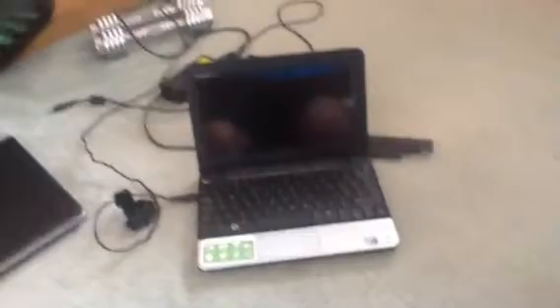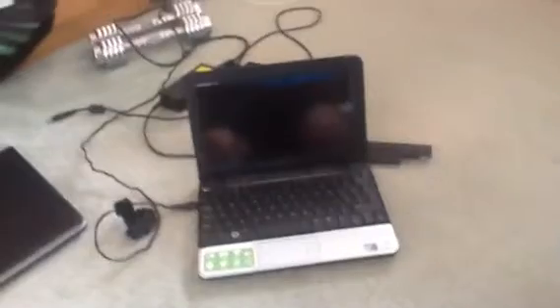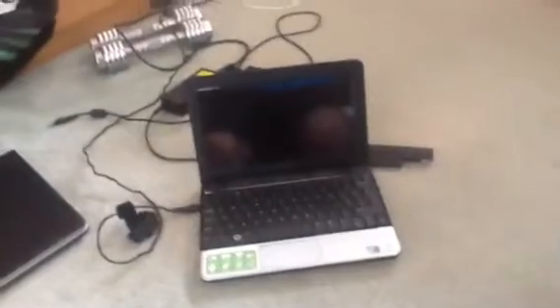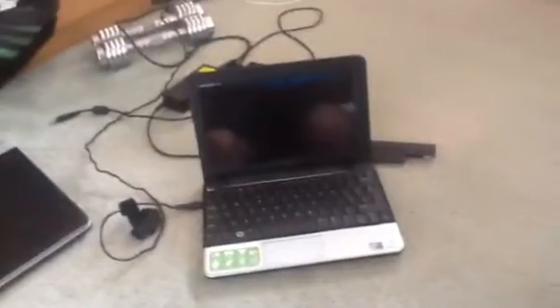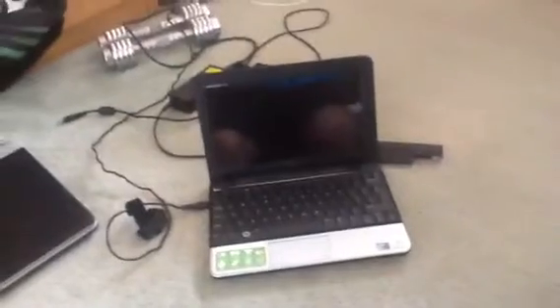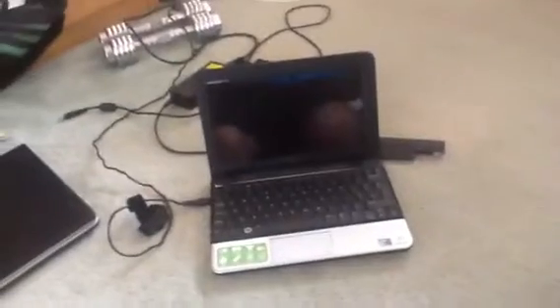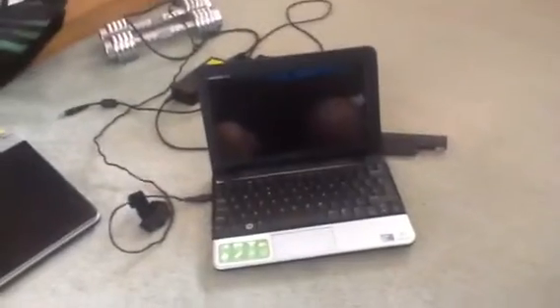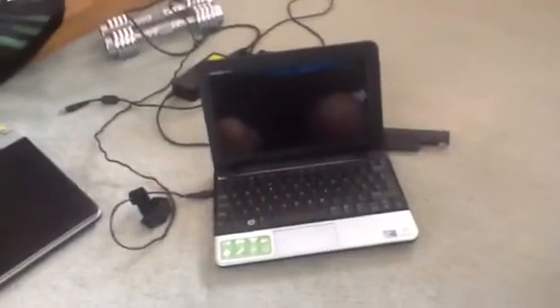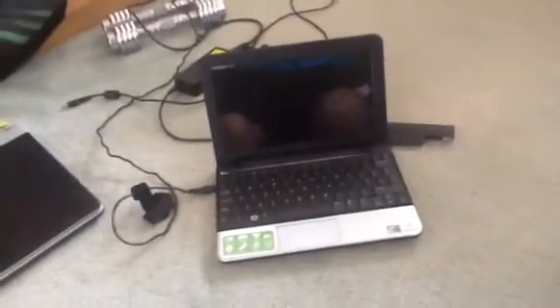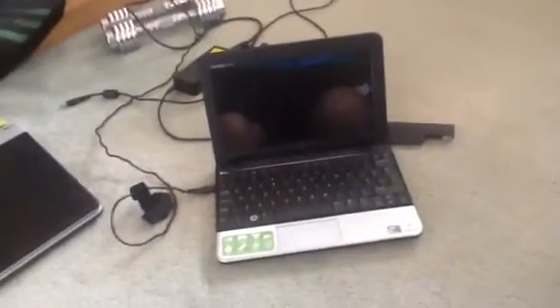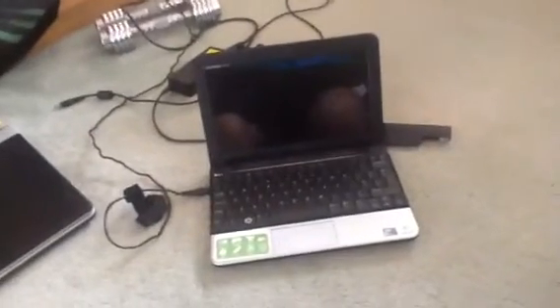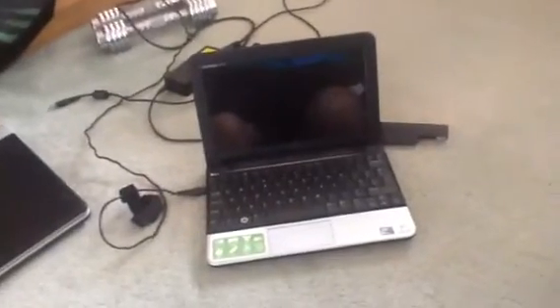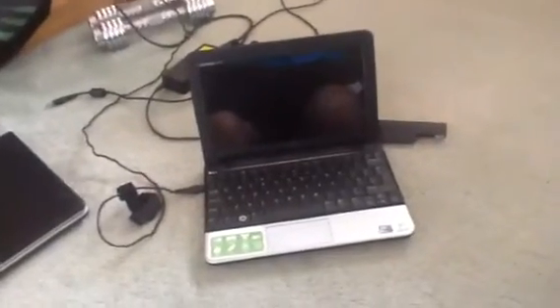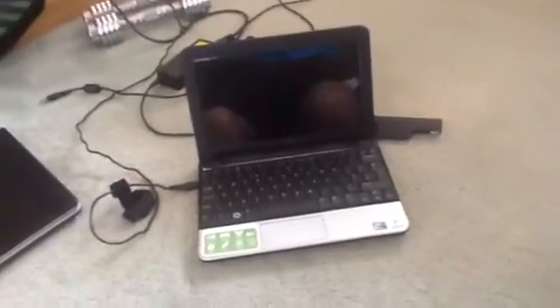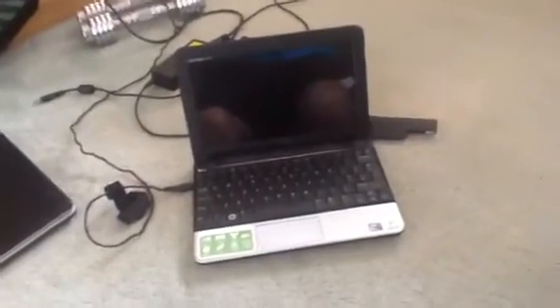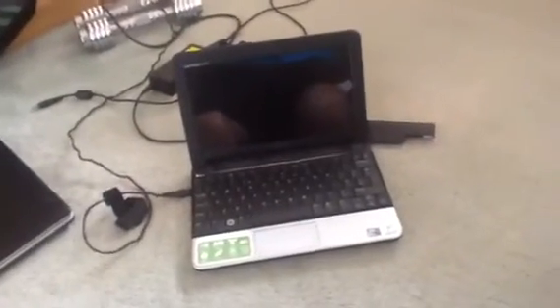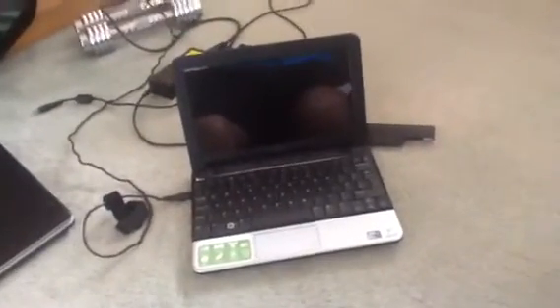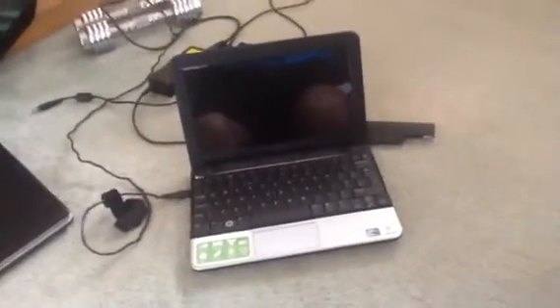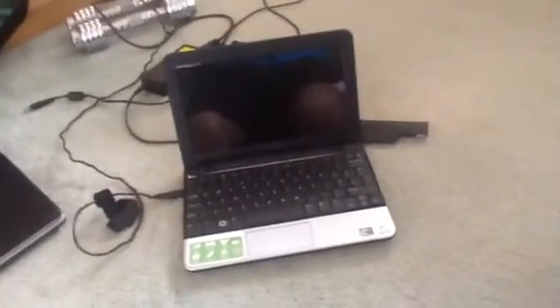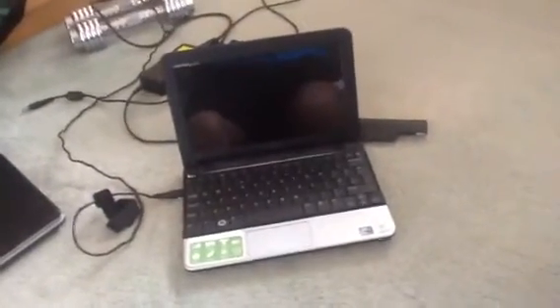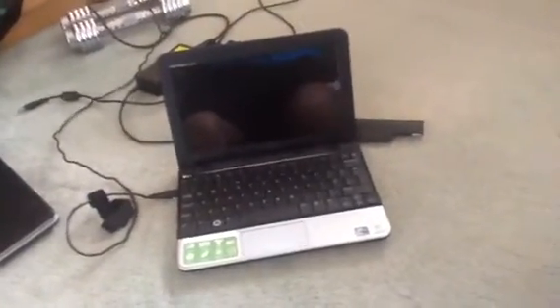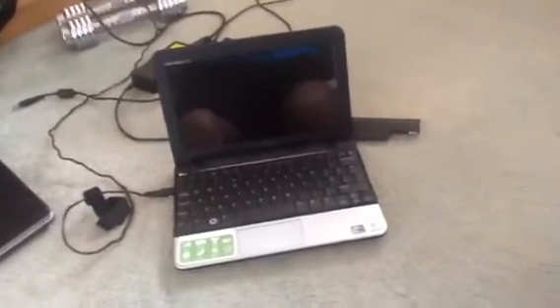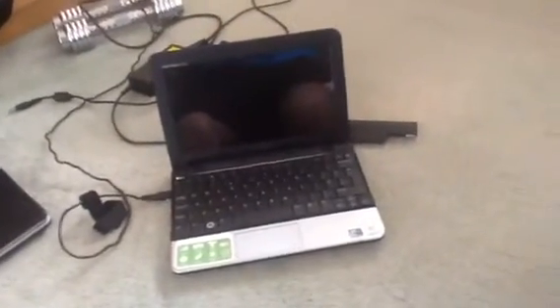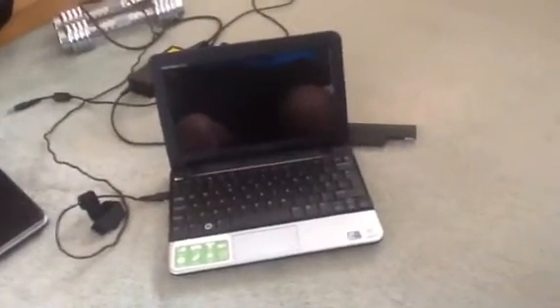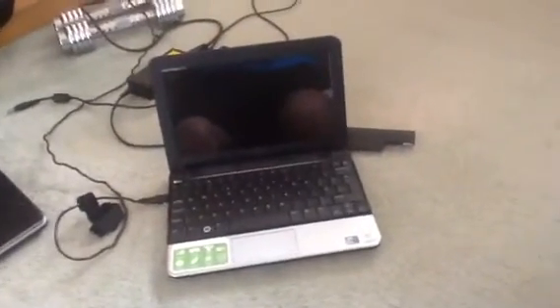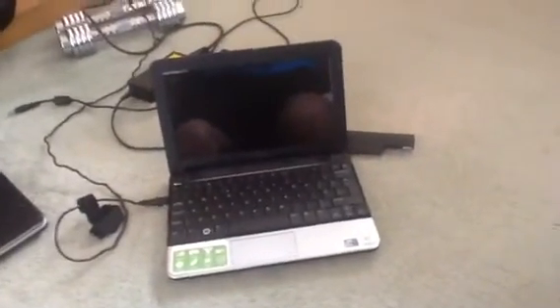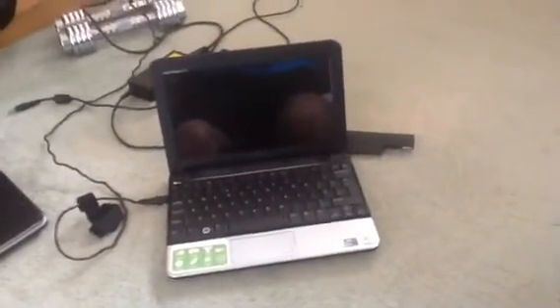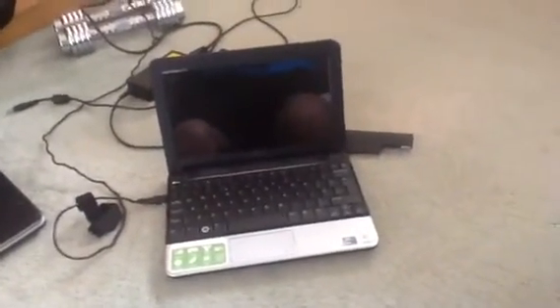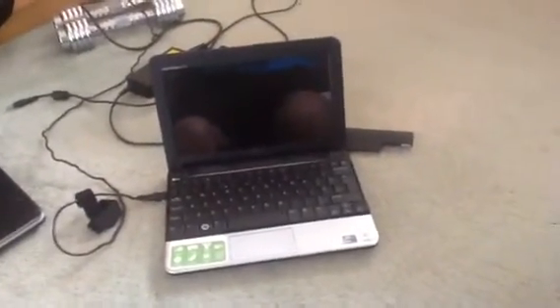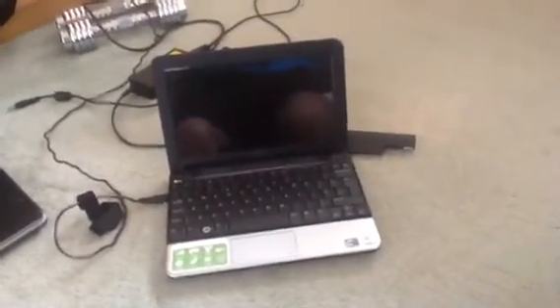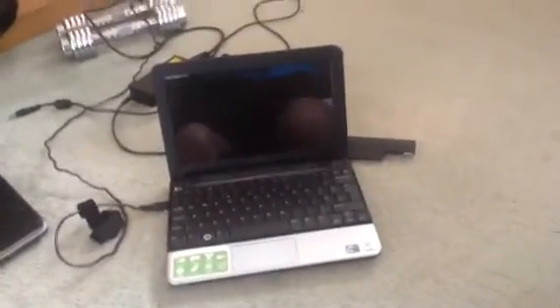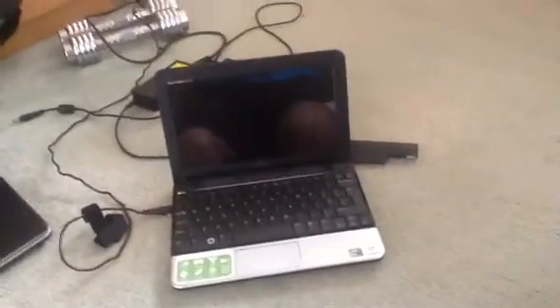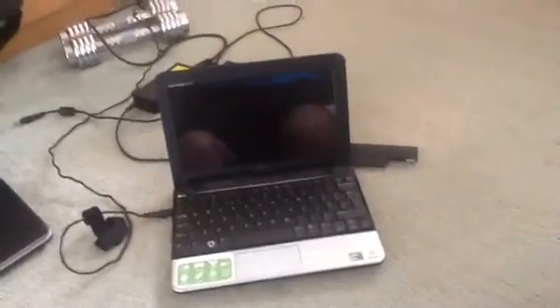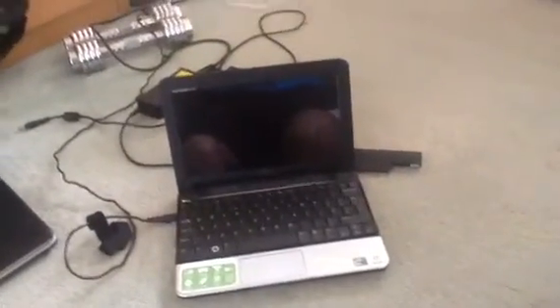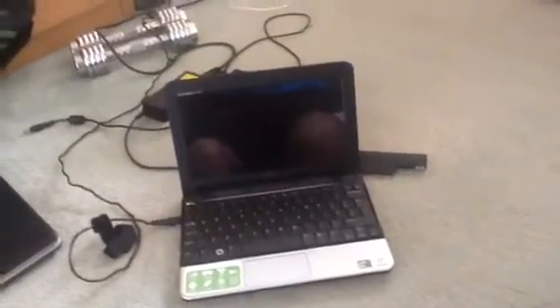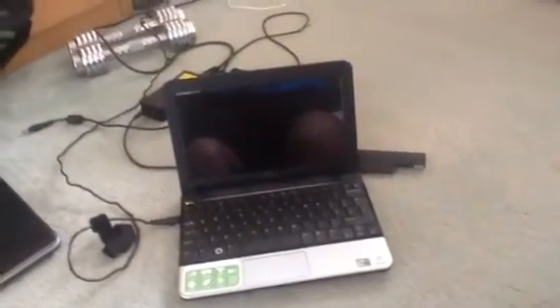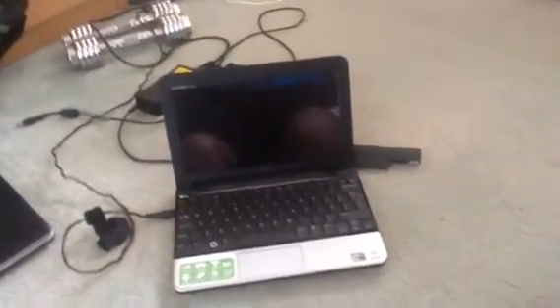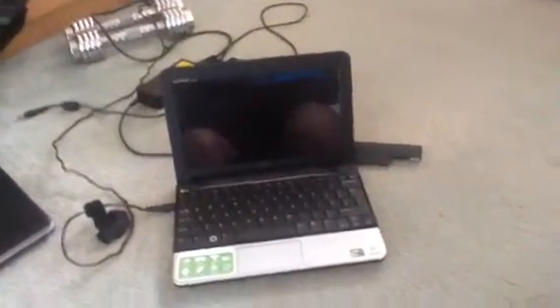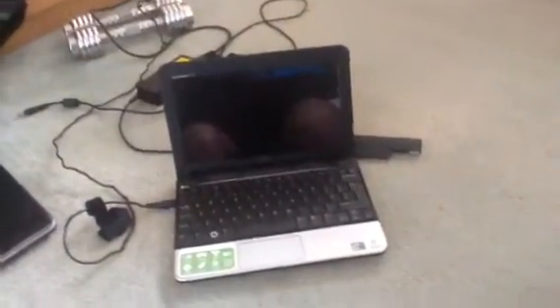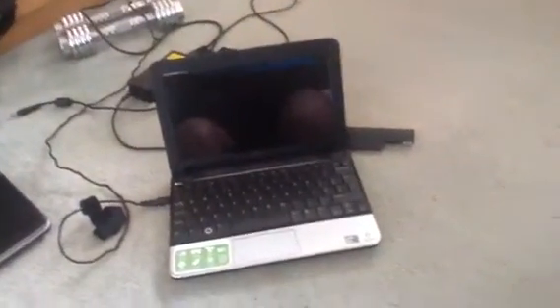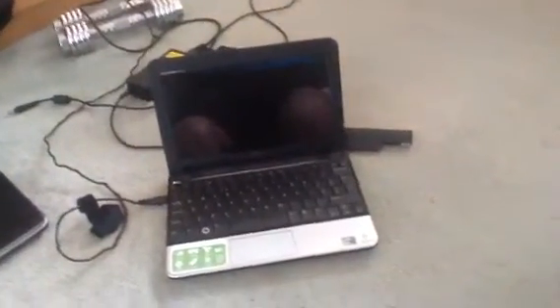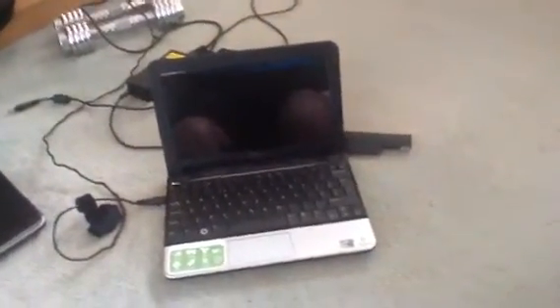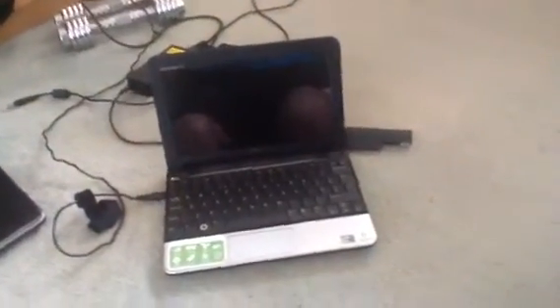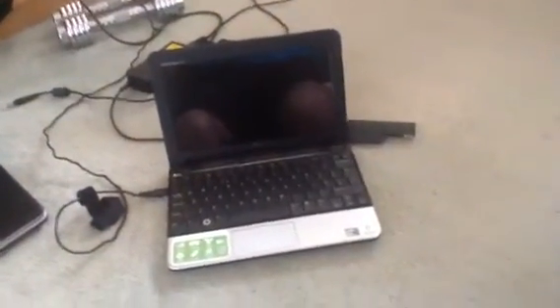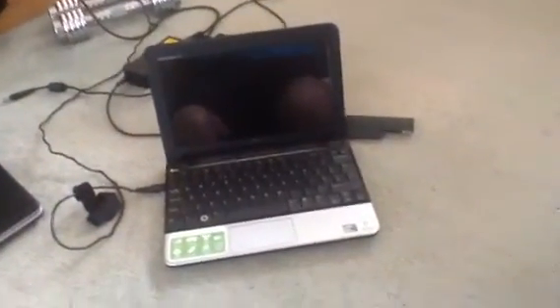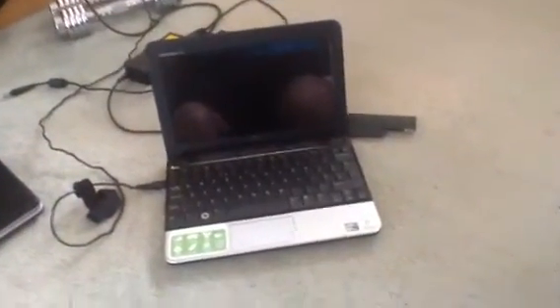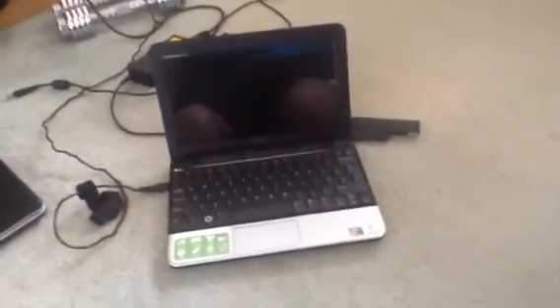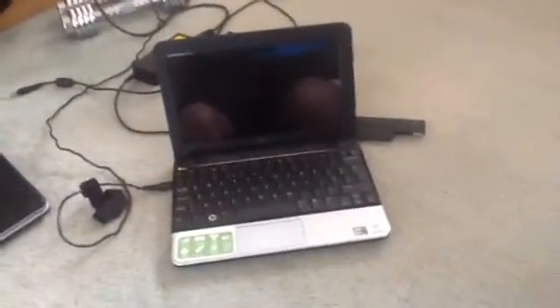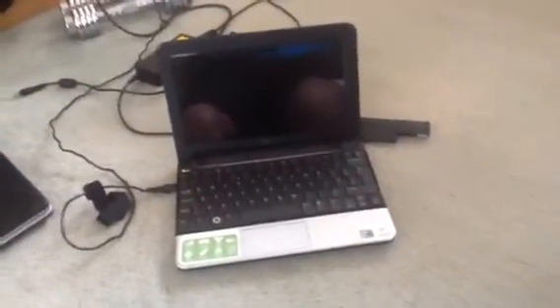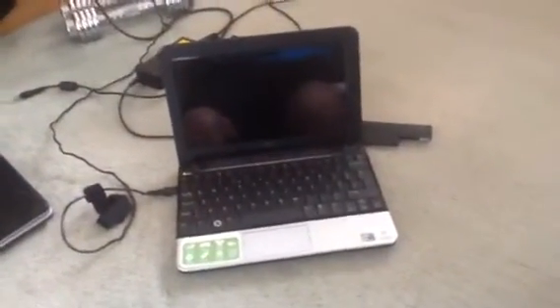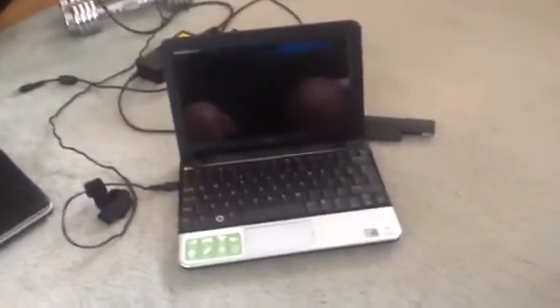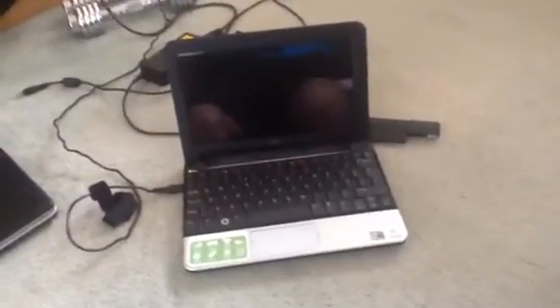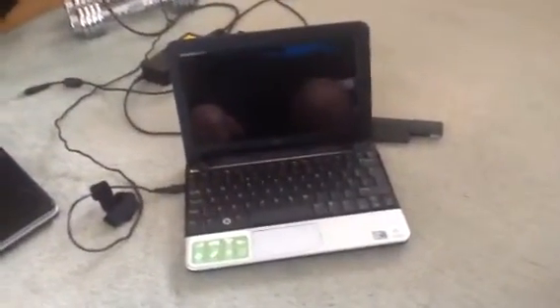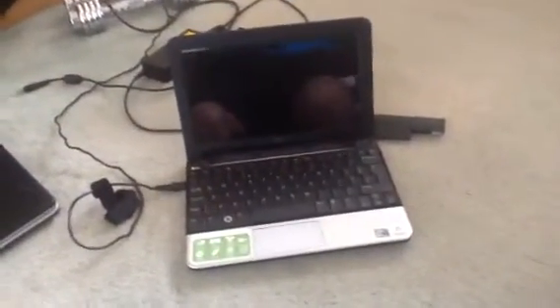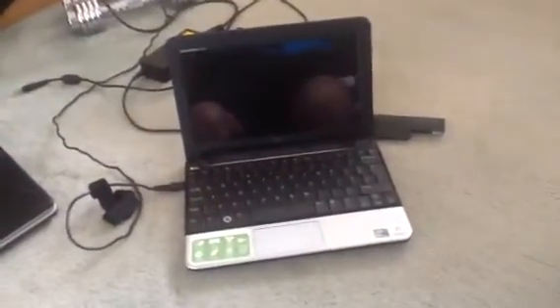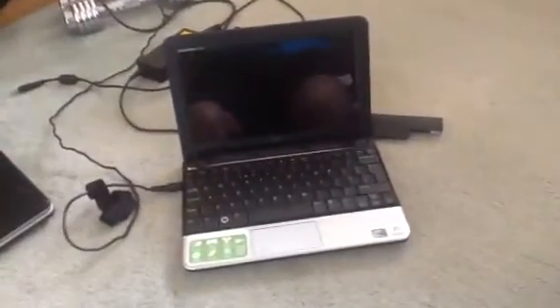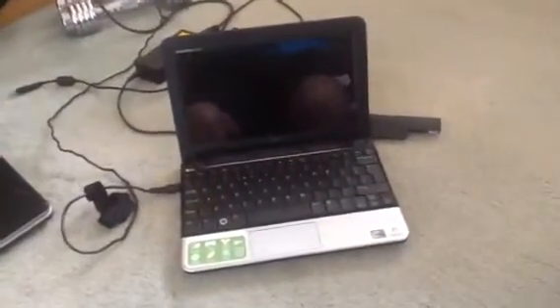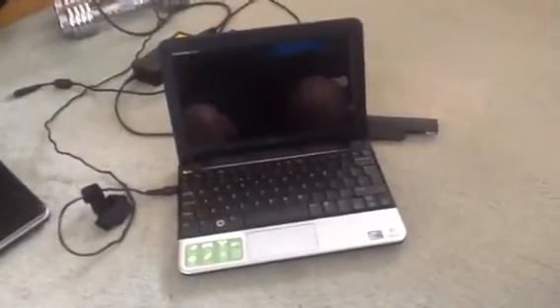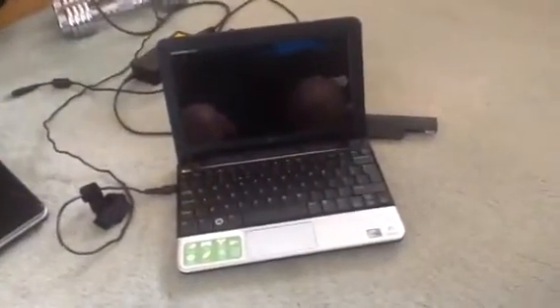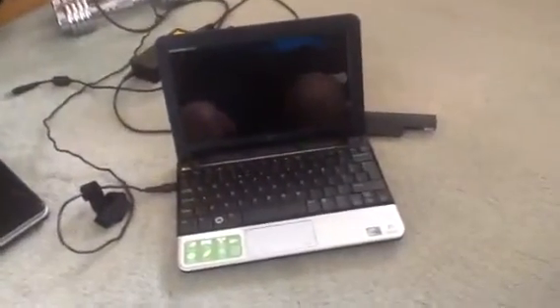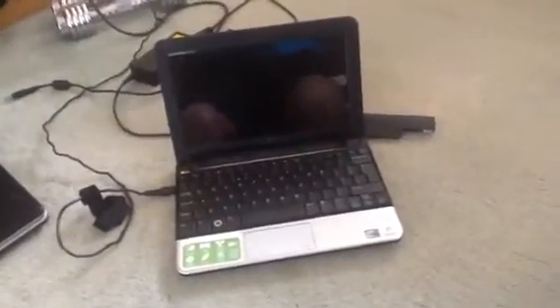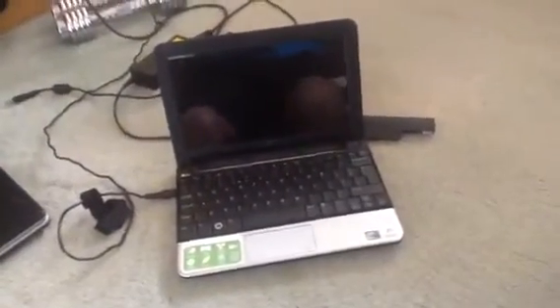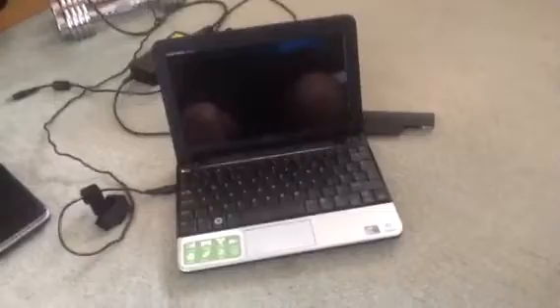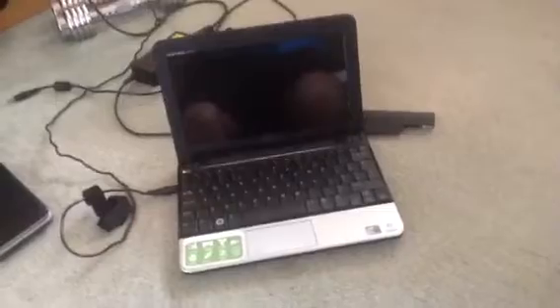And now it's got a problem with the power. The battery won't take a charge, and as soon as I unplug the wire, it dies.